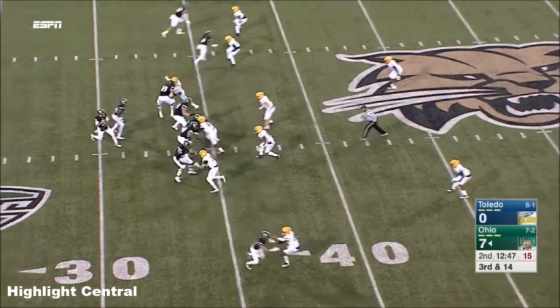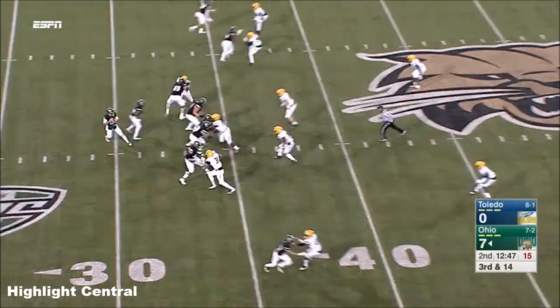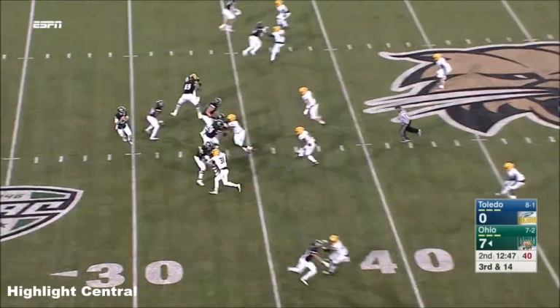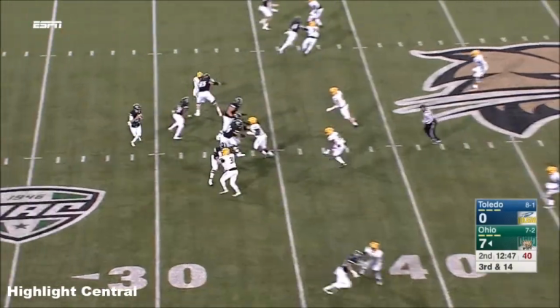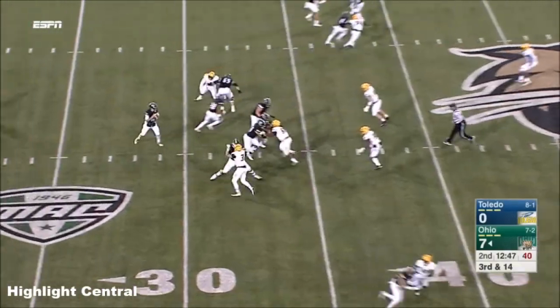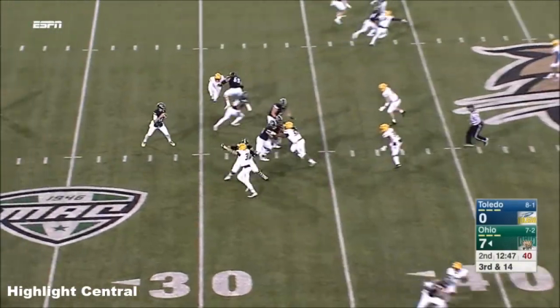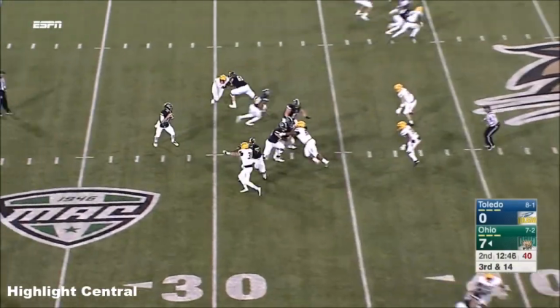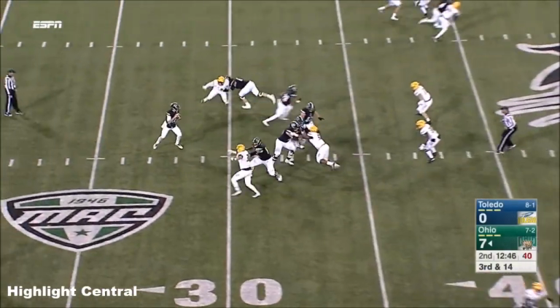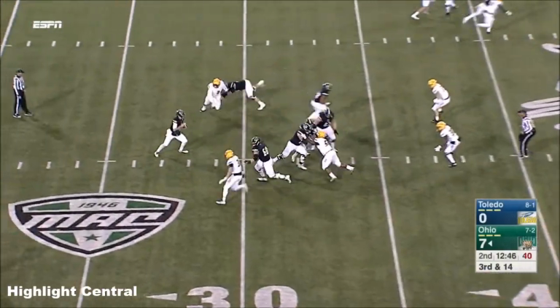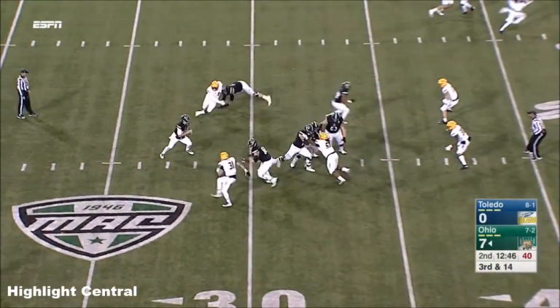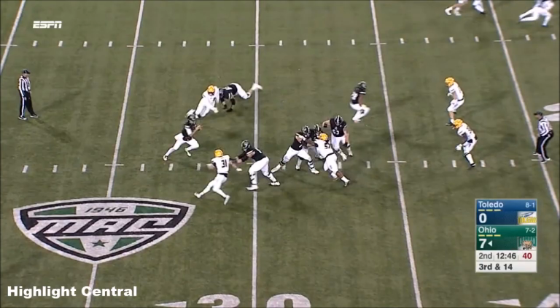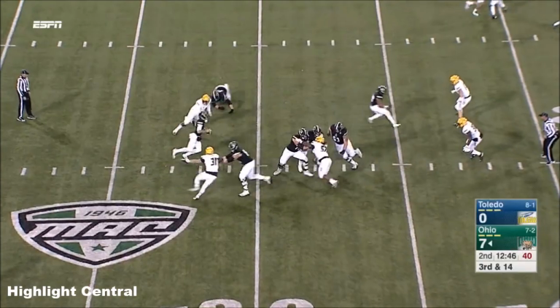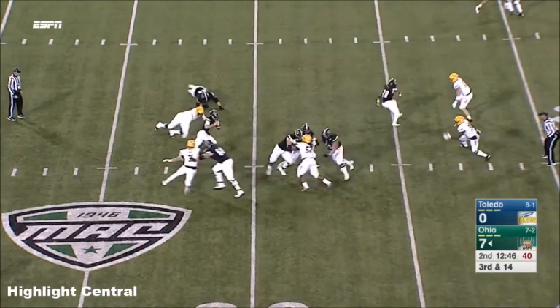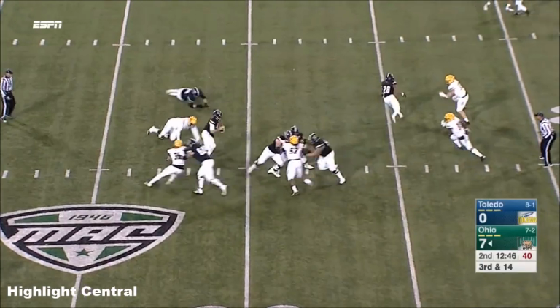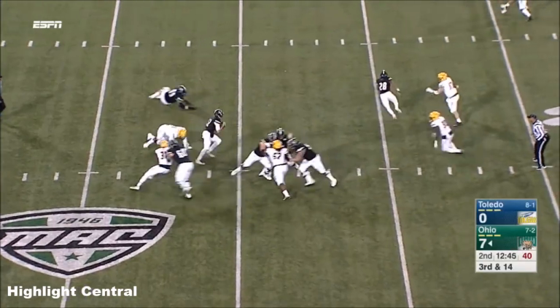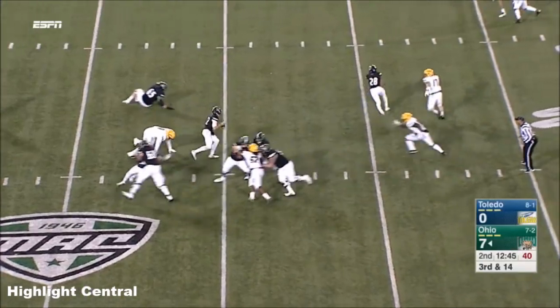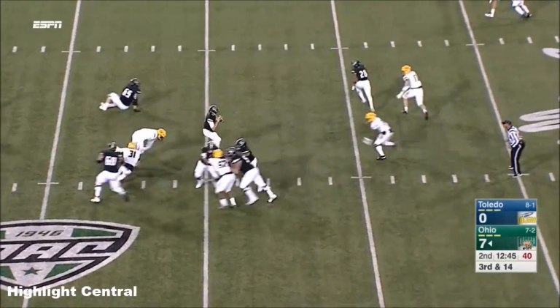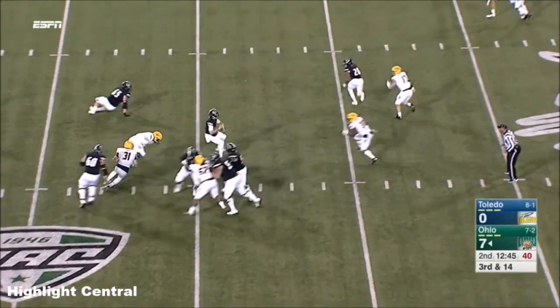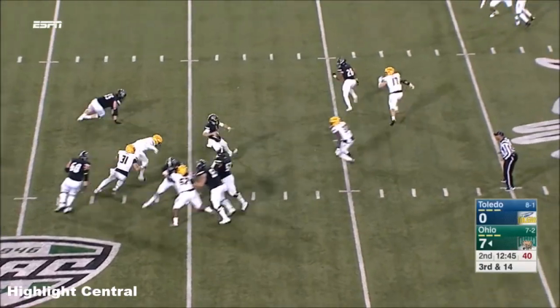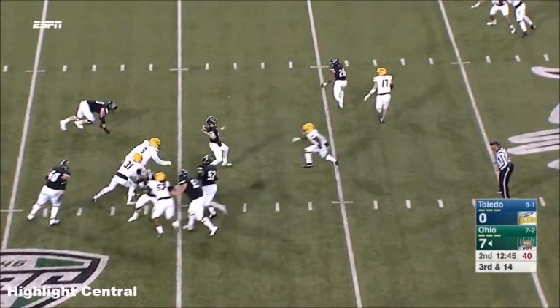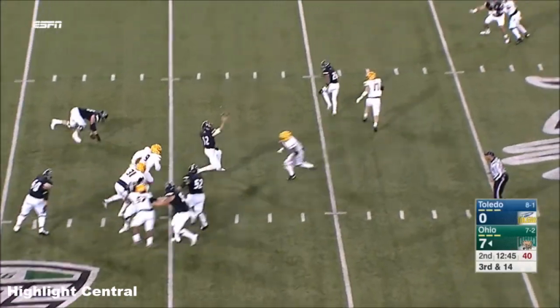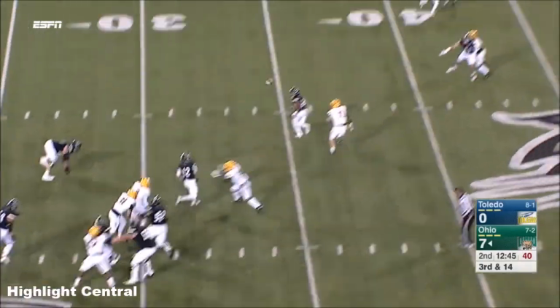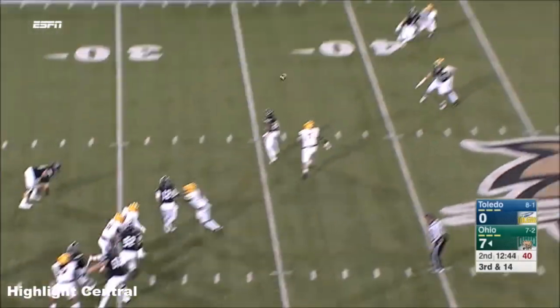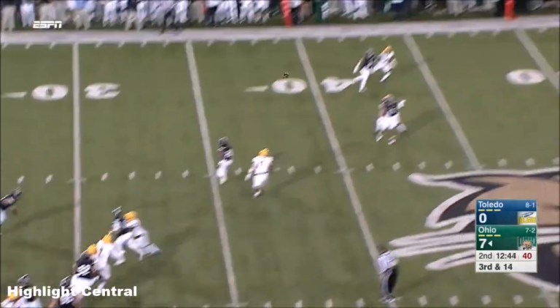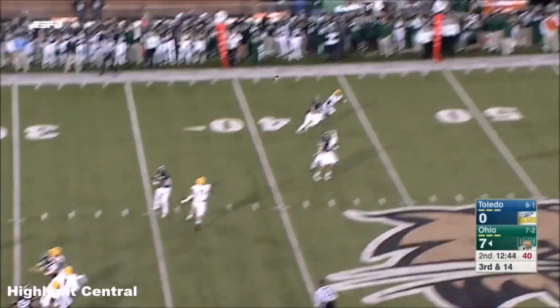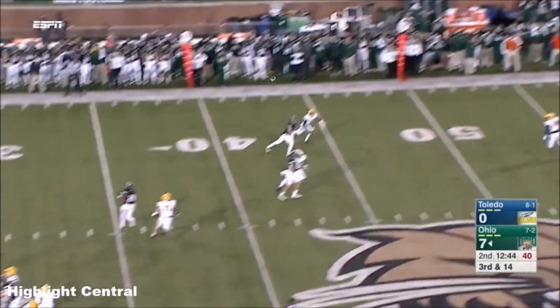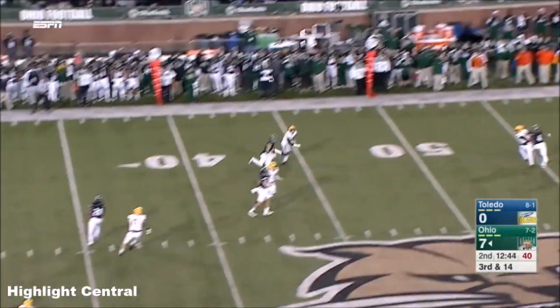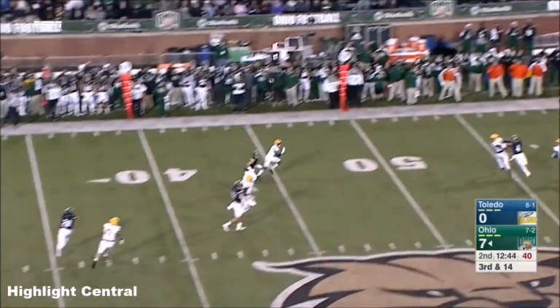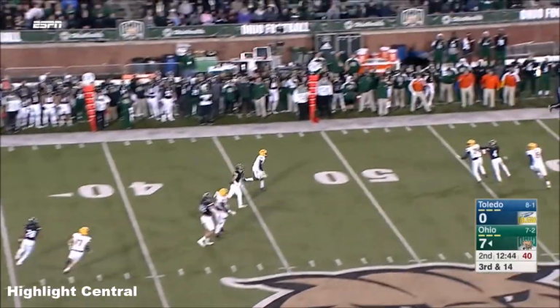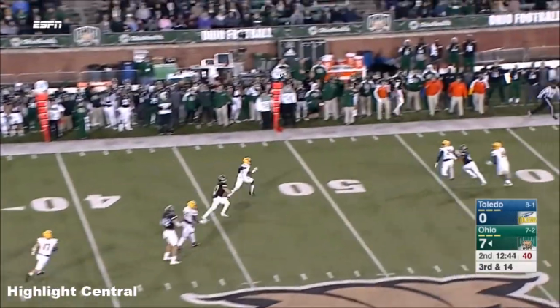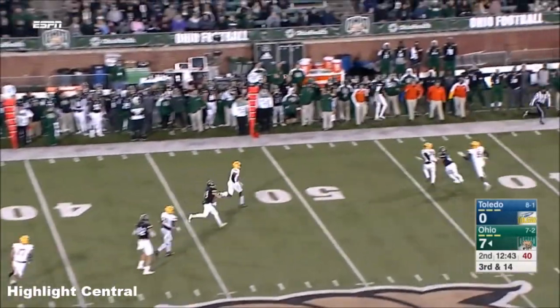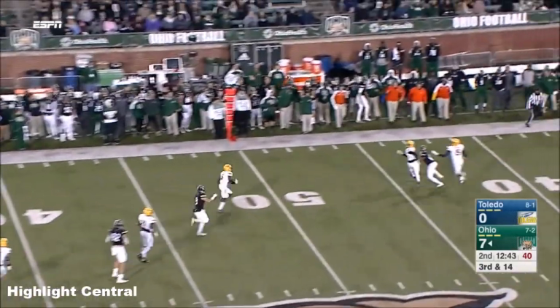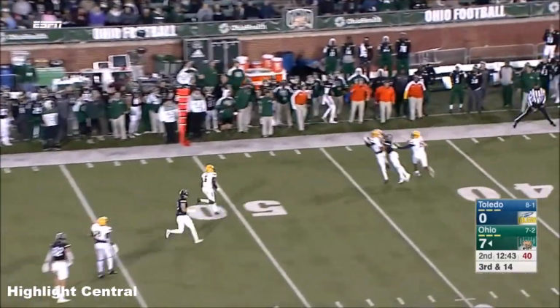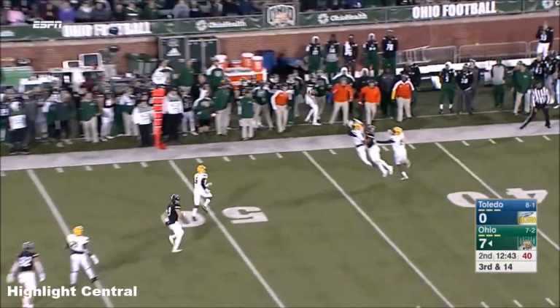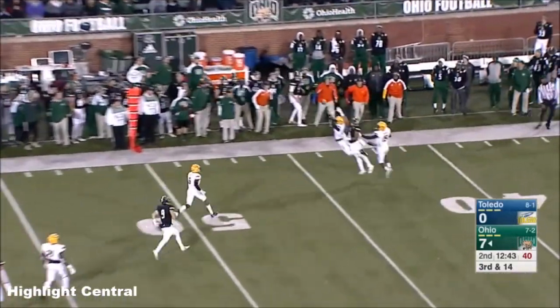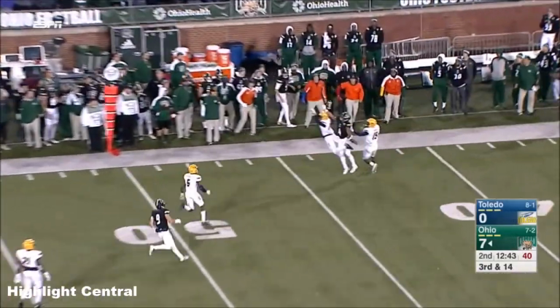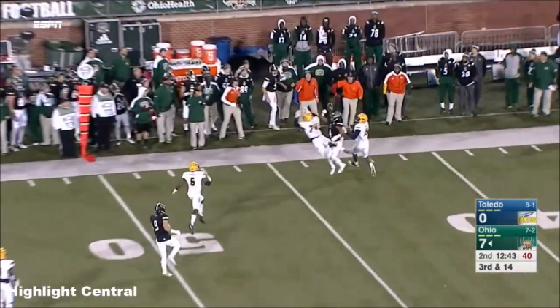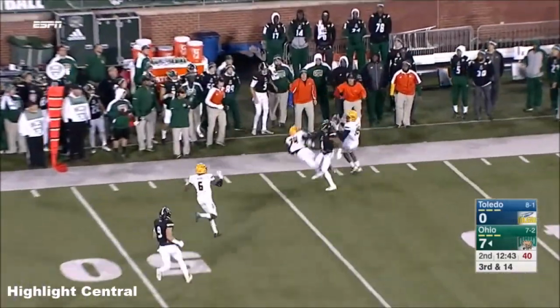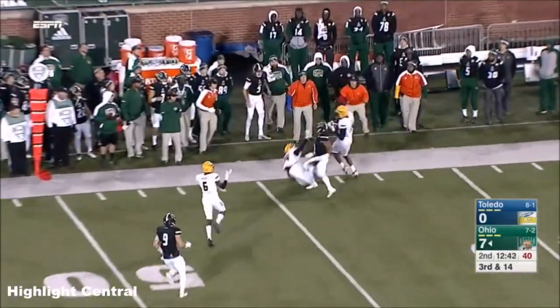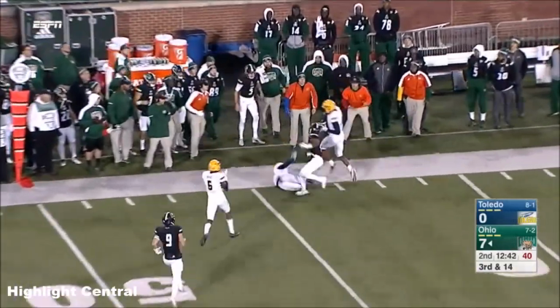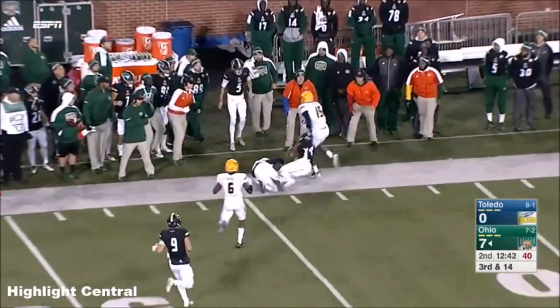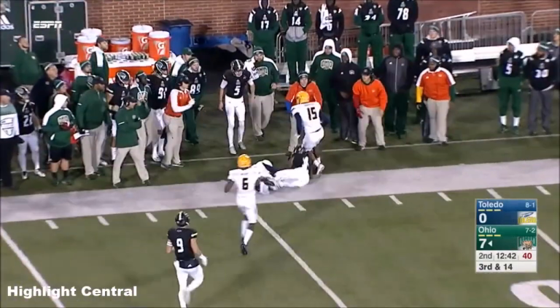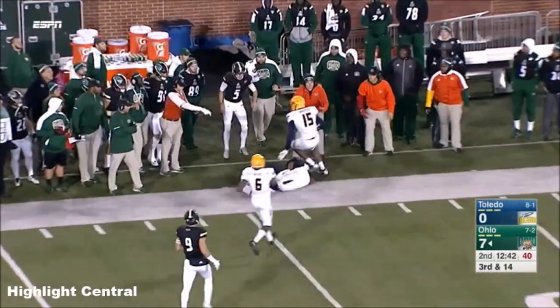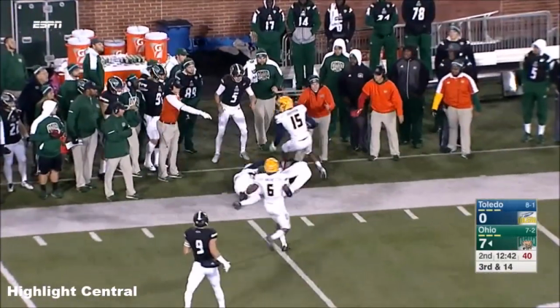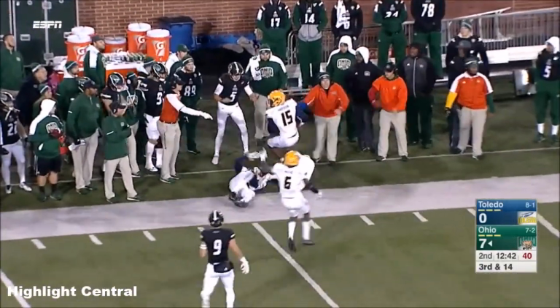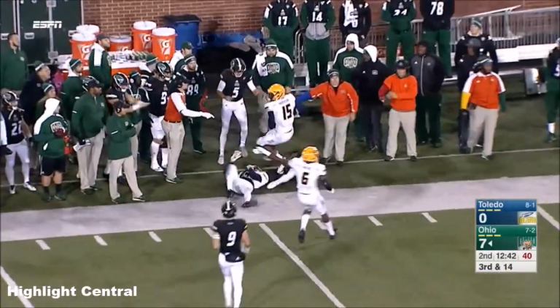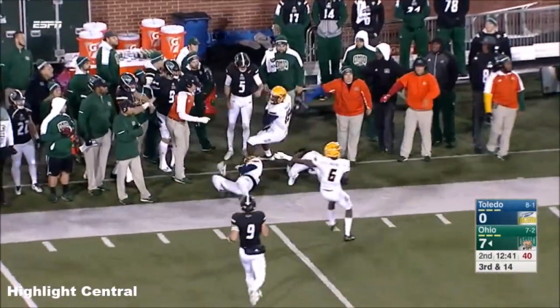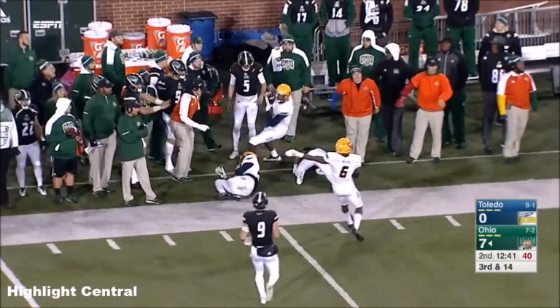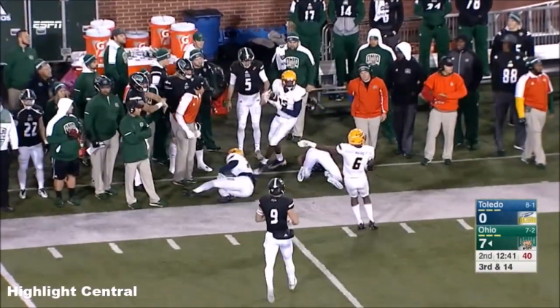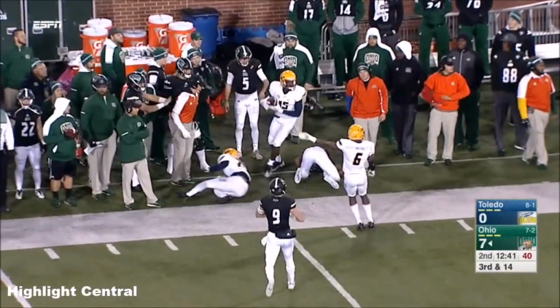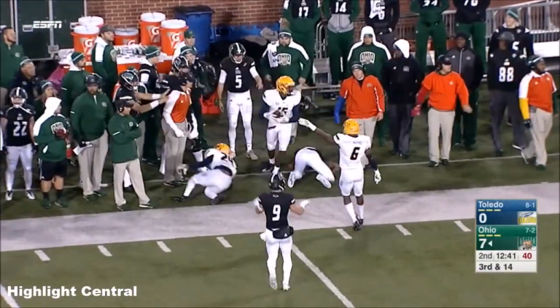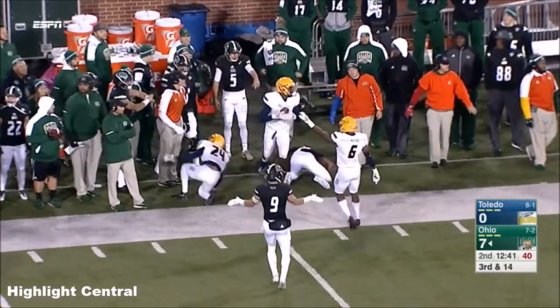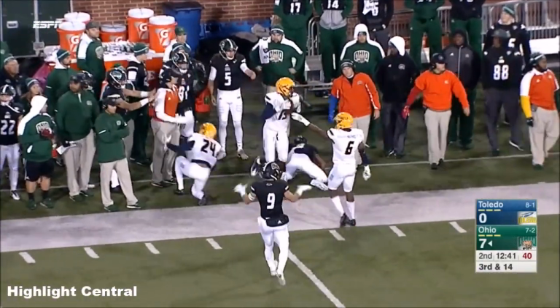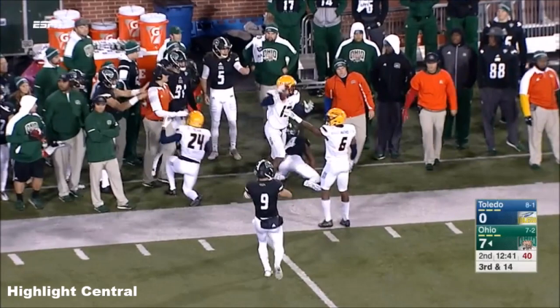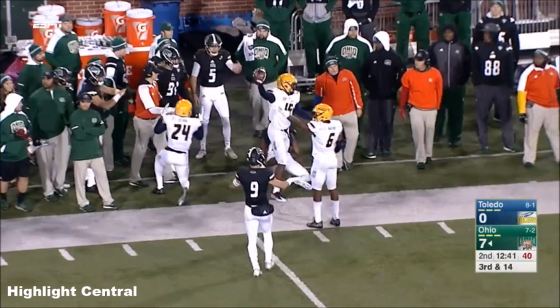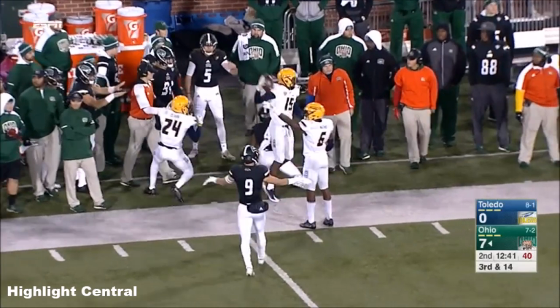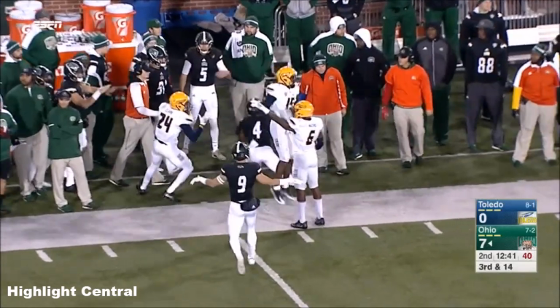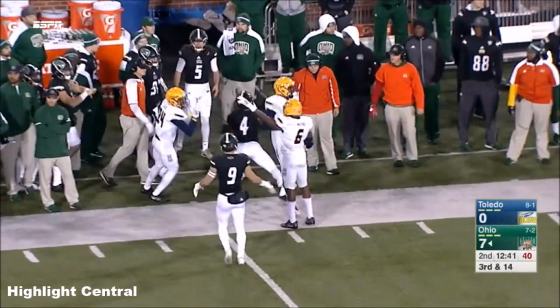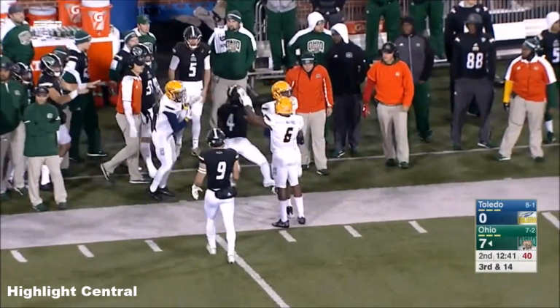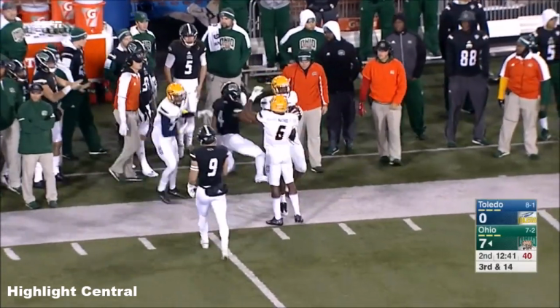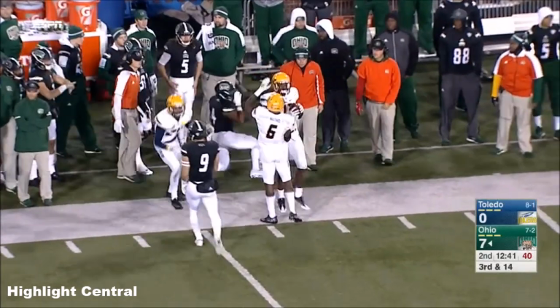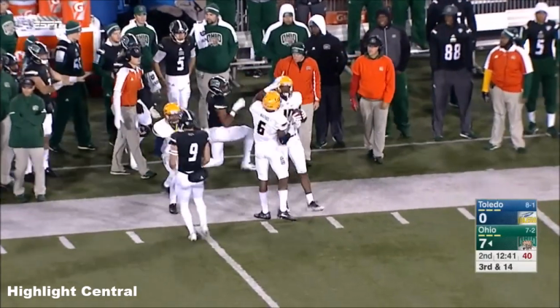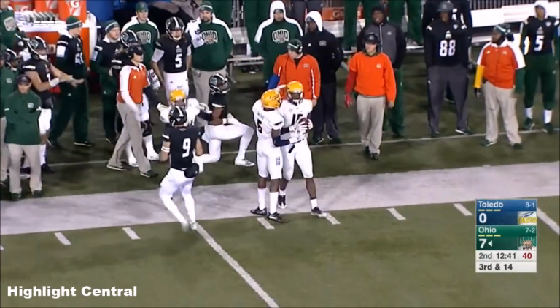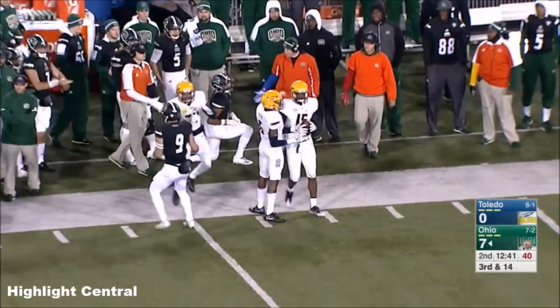Rockets fake pressure, pull out of it. Rourke steps up, going to throw down field into double coverage. Caught, but out of bounds. Incomplete.